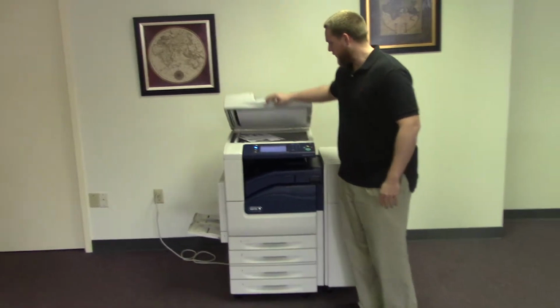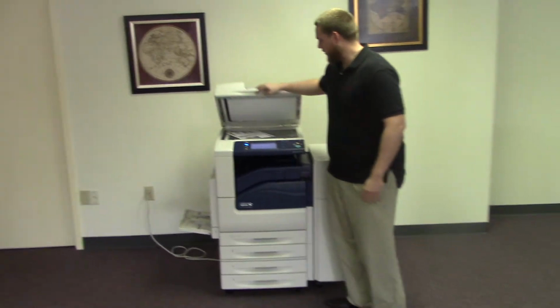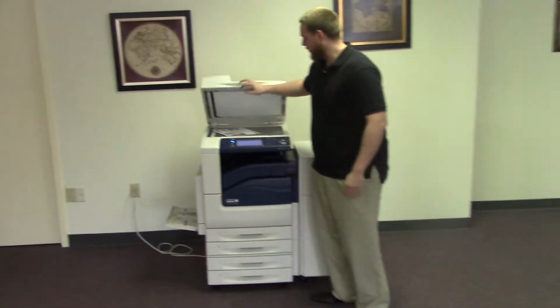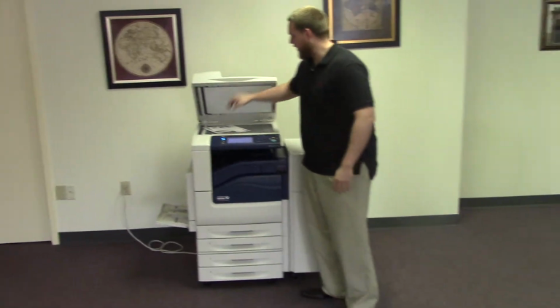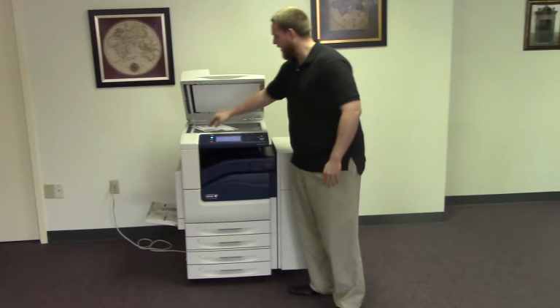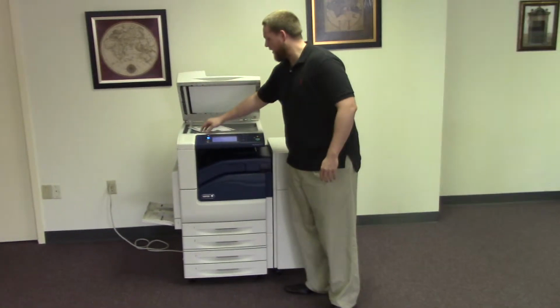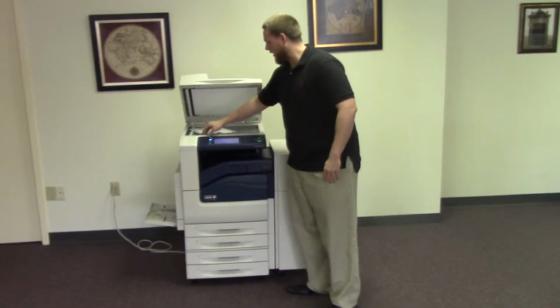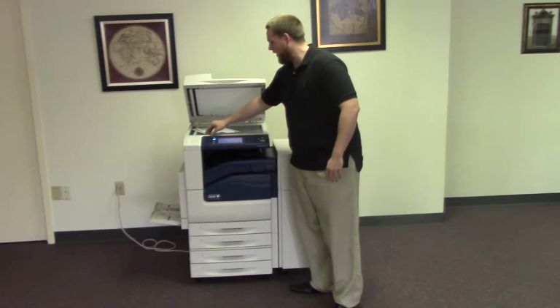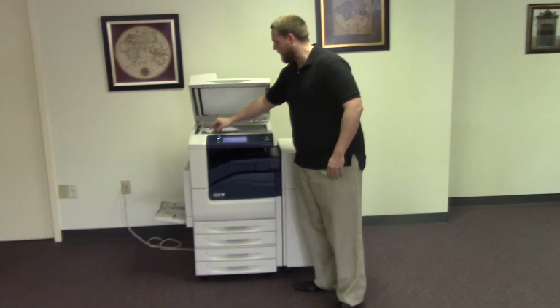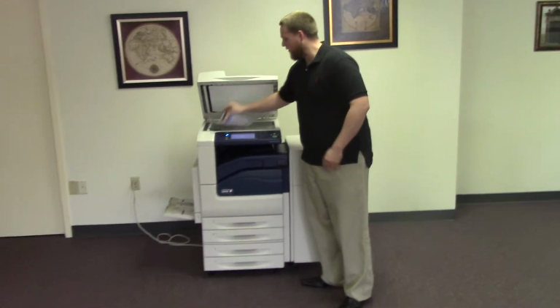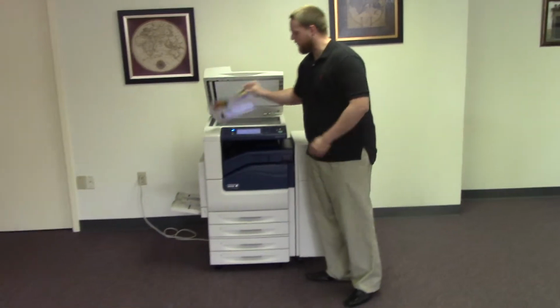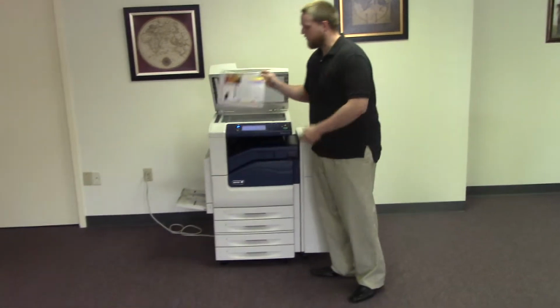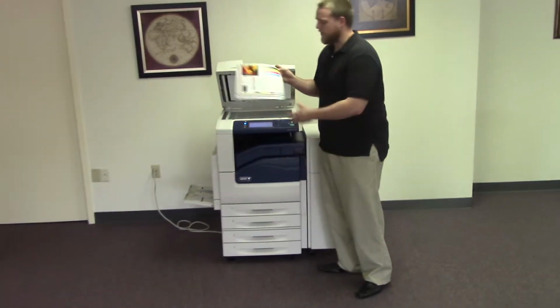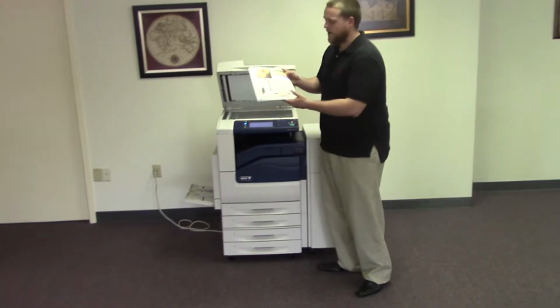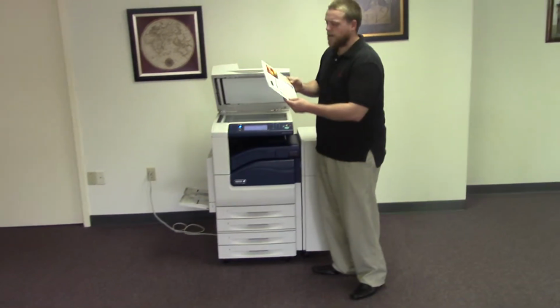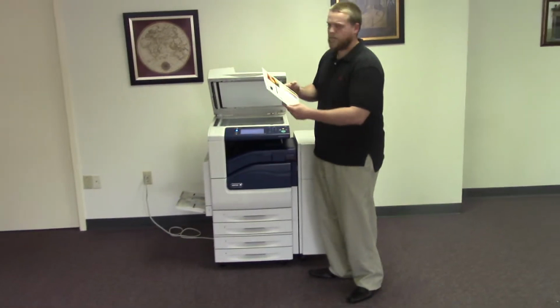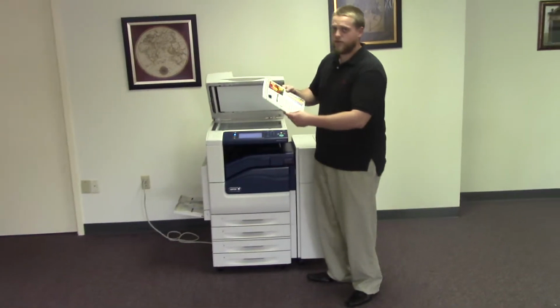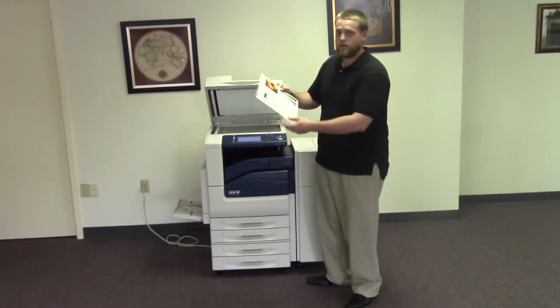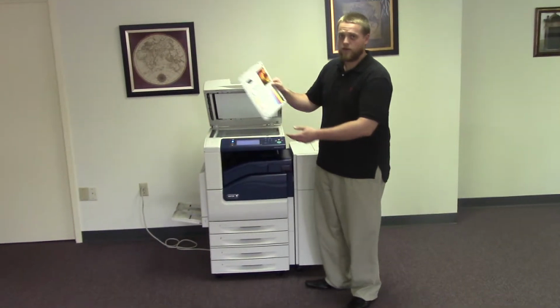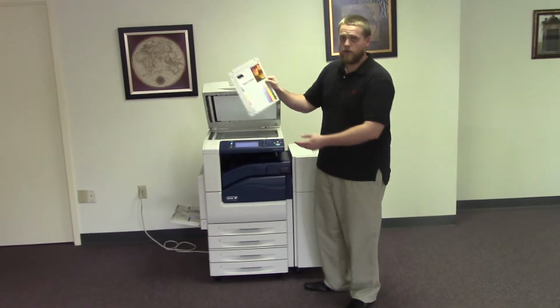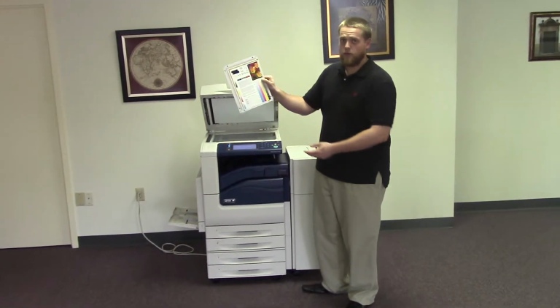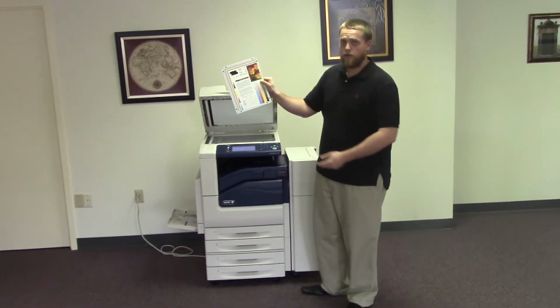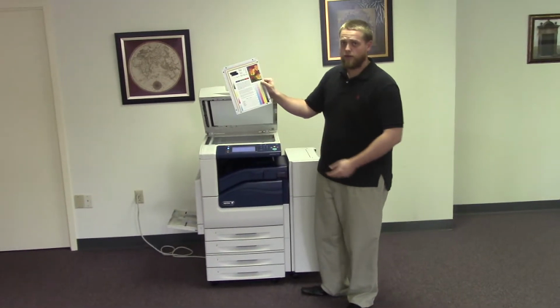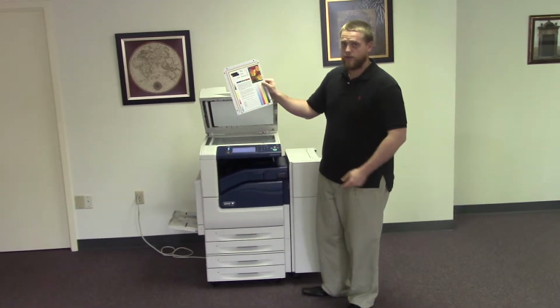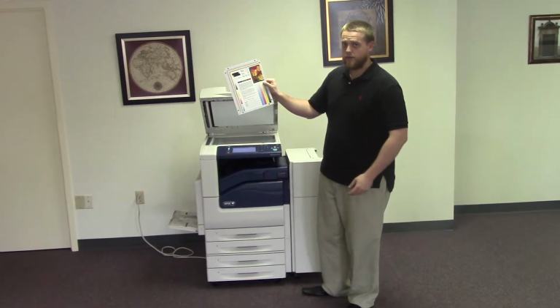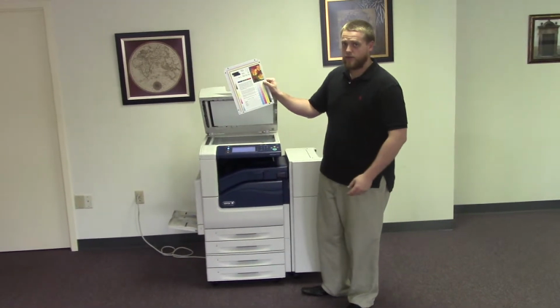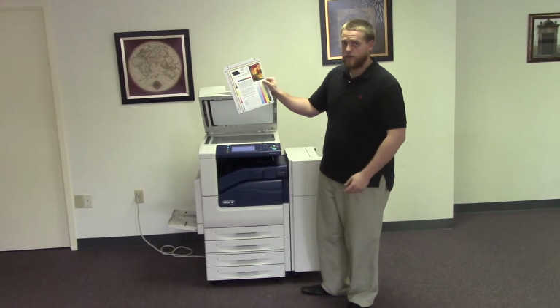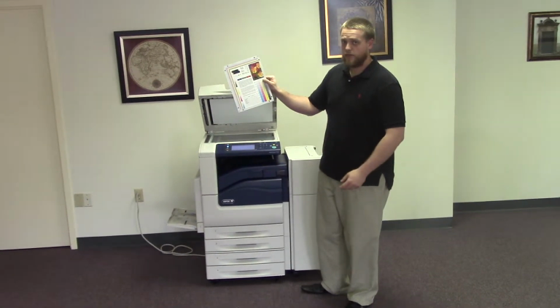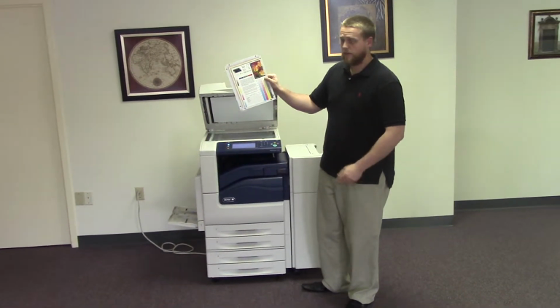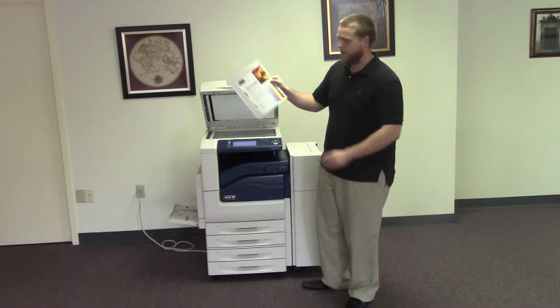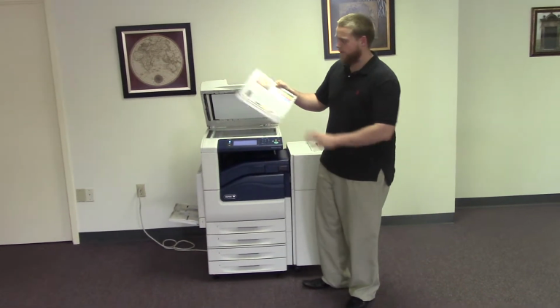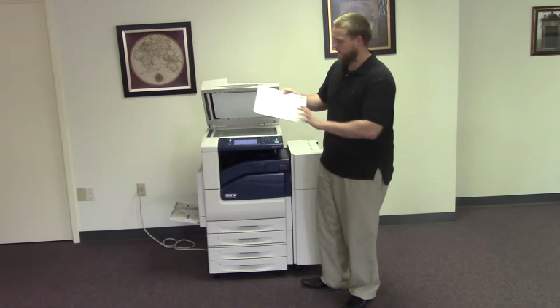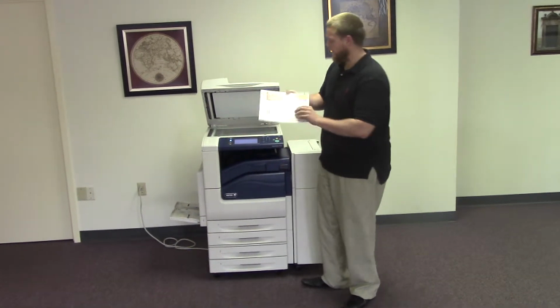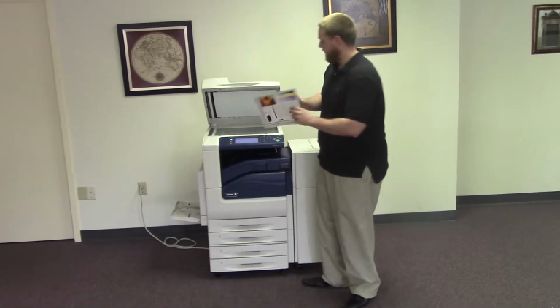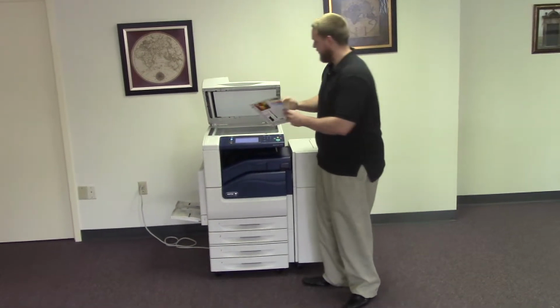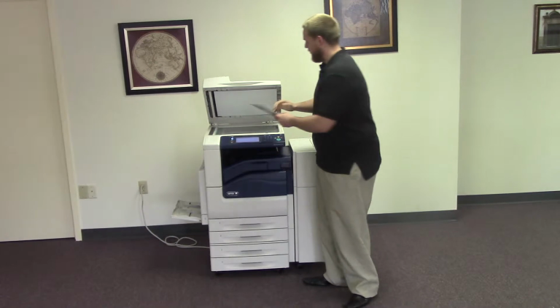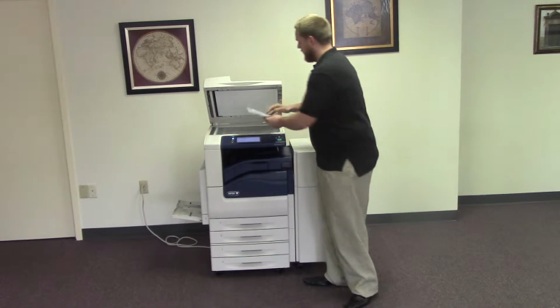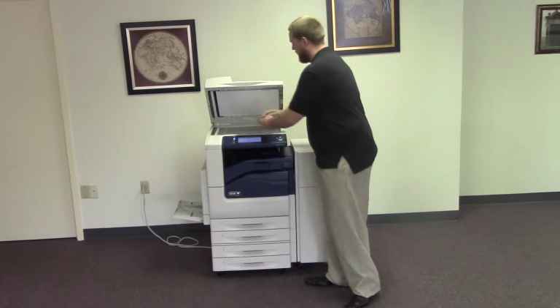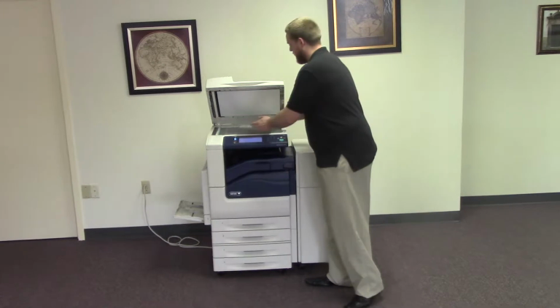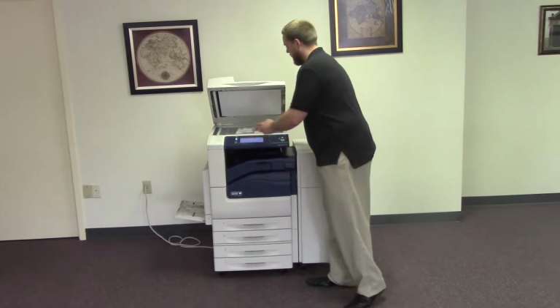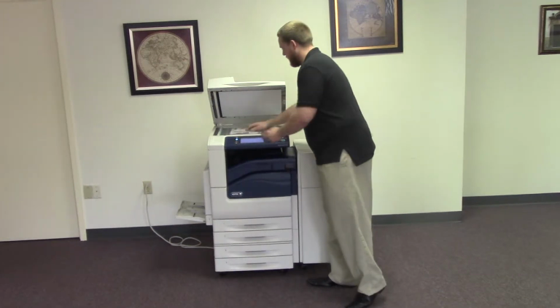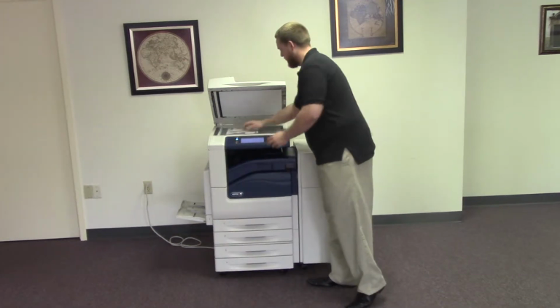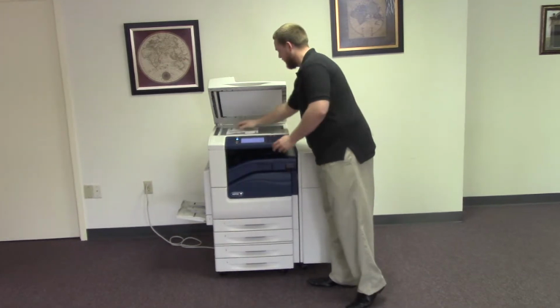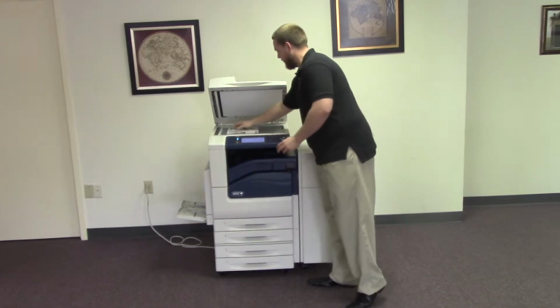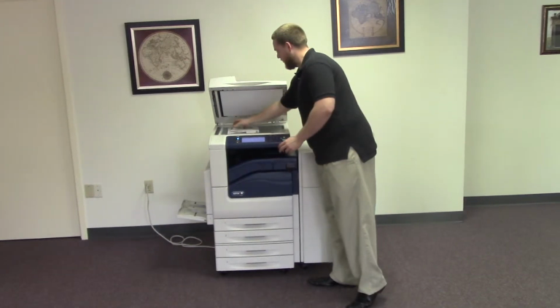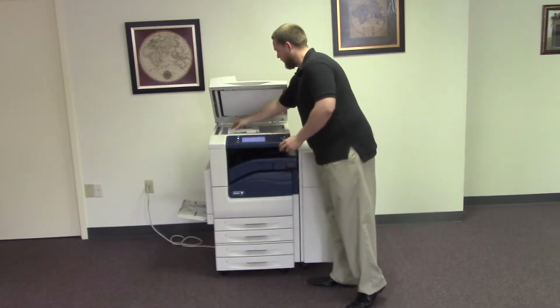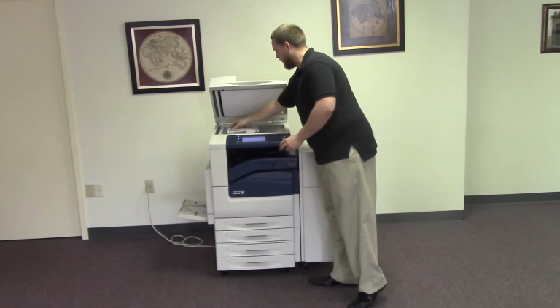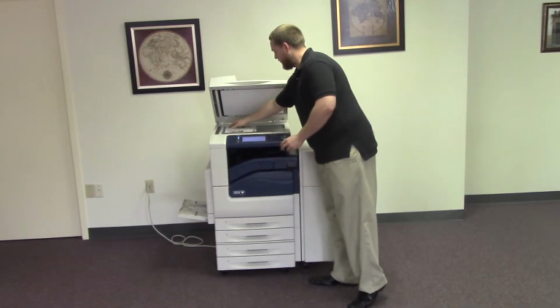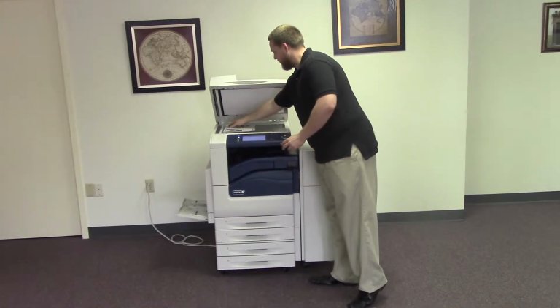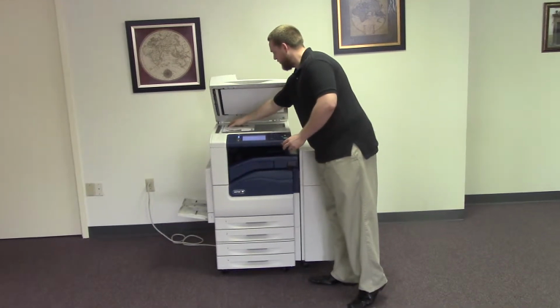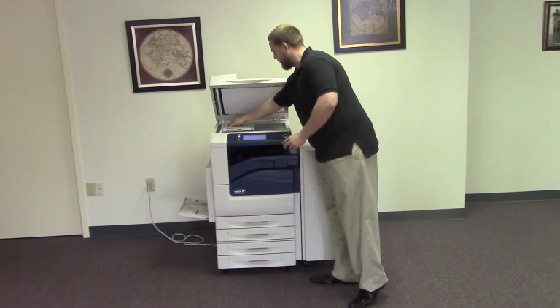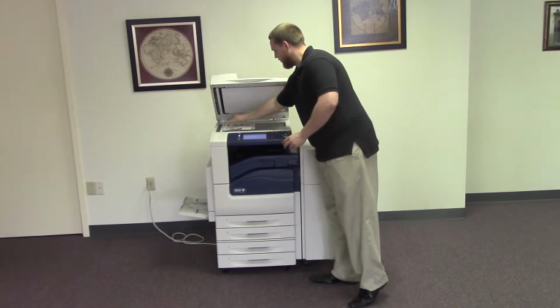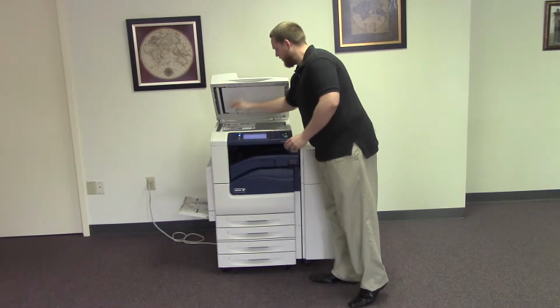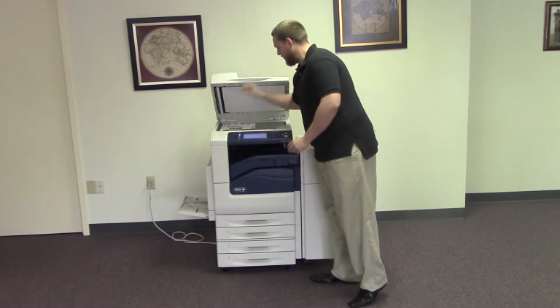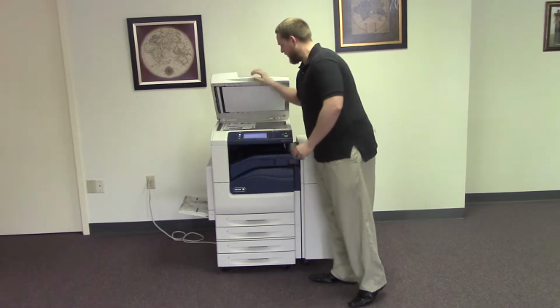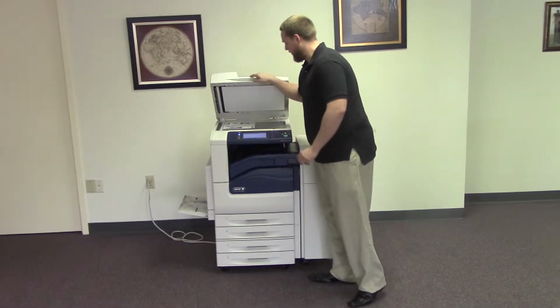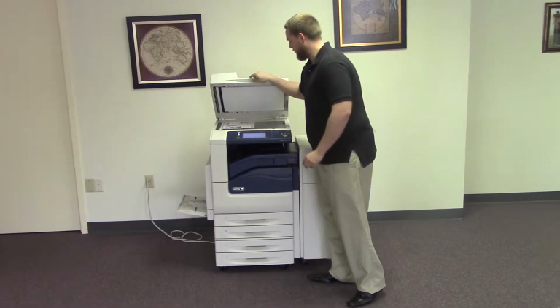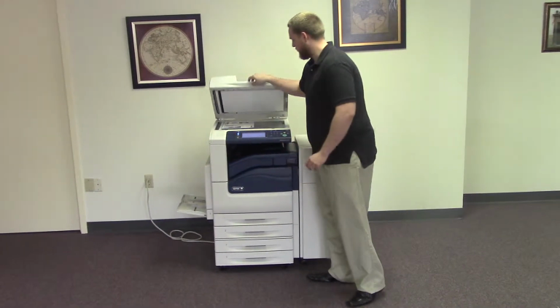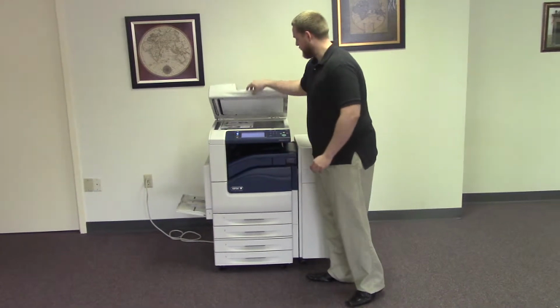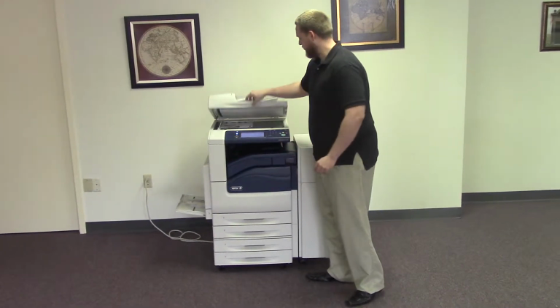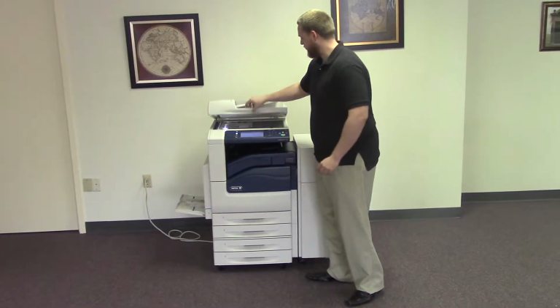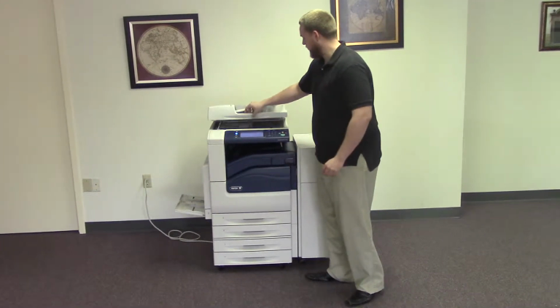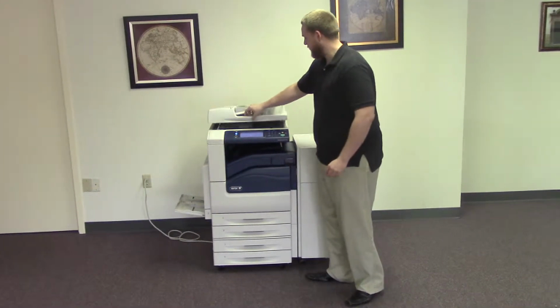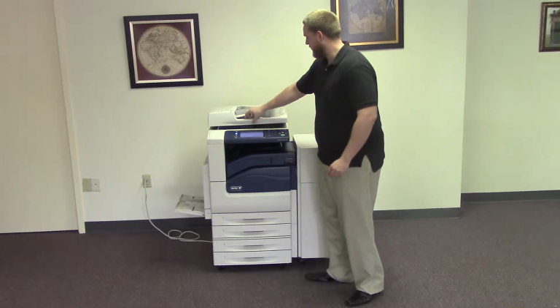Now we're going to go ahead and run a few test copies to show the color quality on this machine. Here is our color copy test chart and we'll just run two copies.